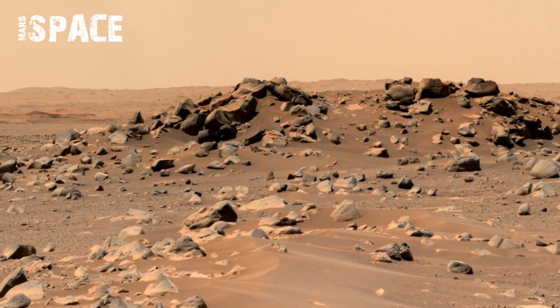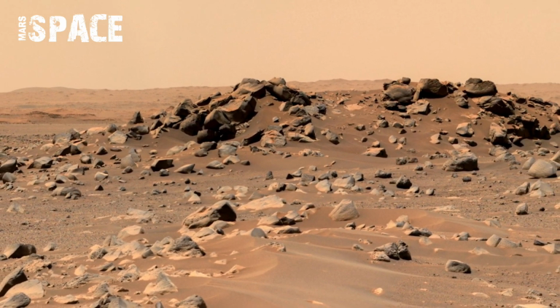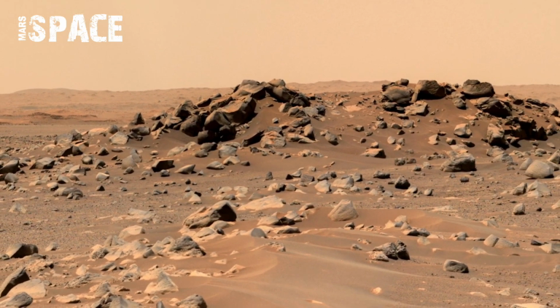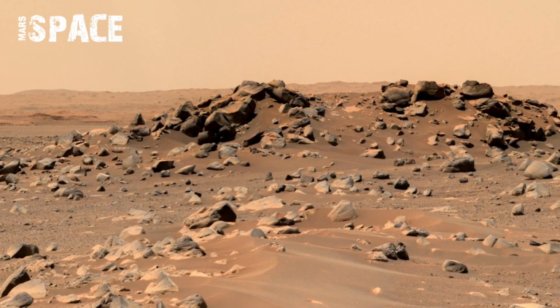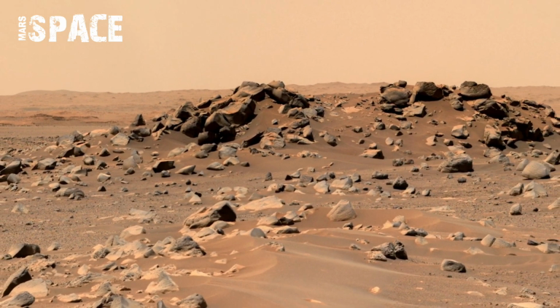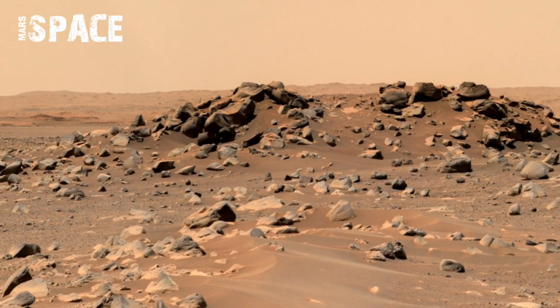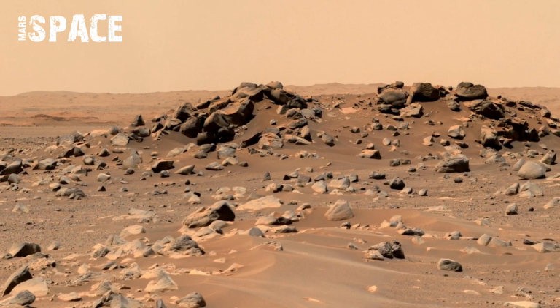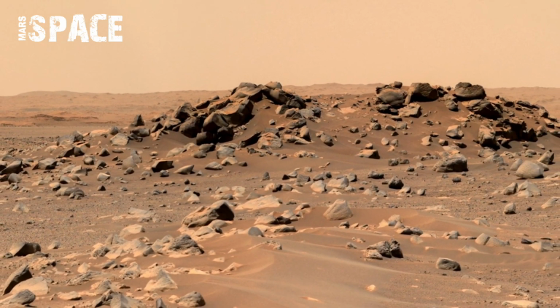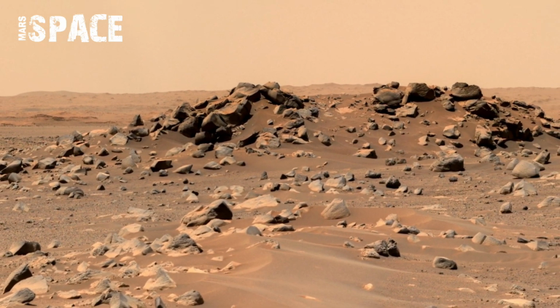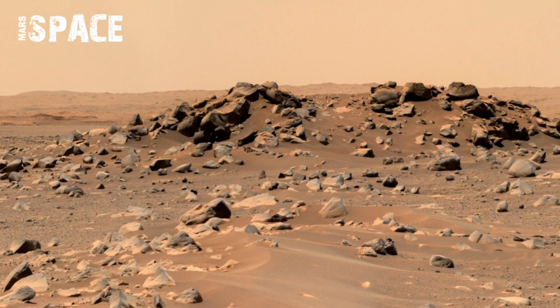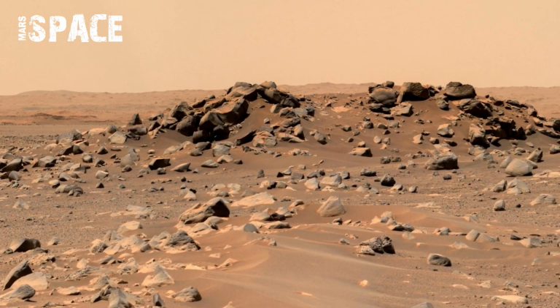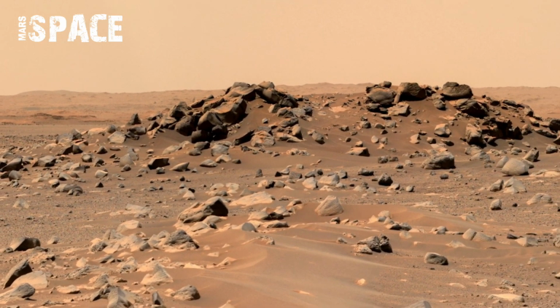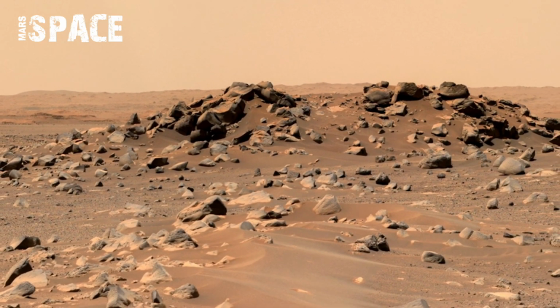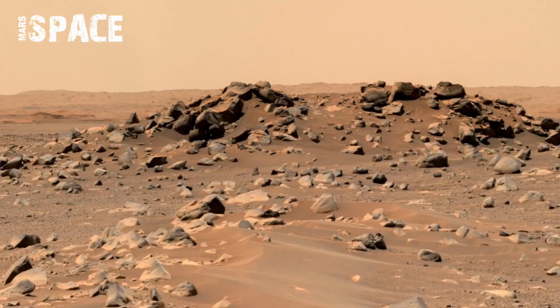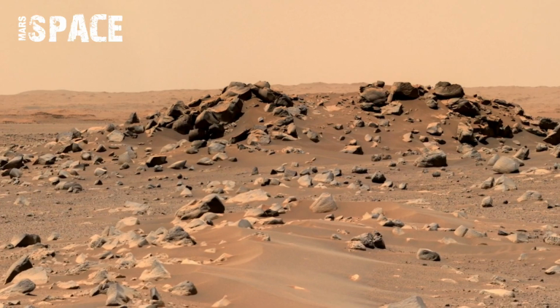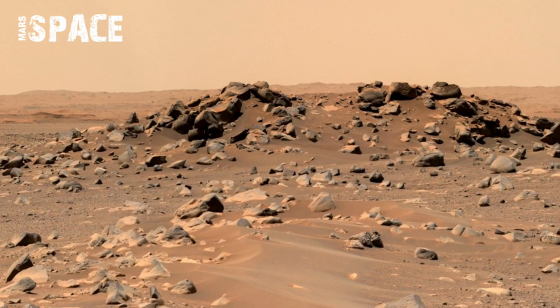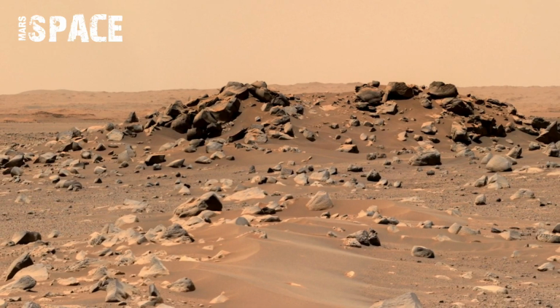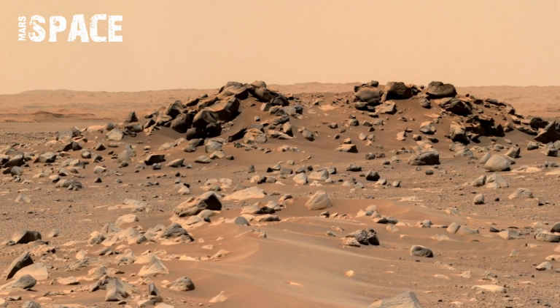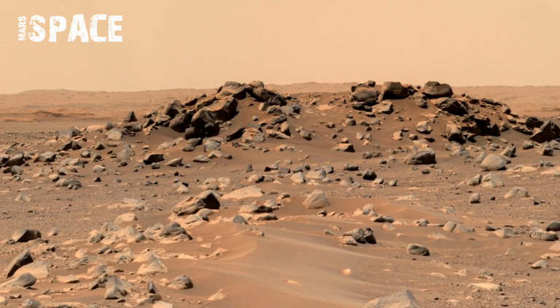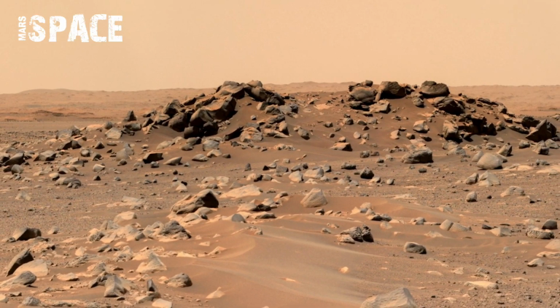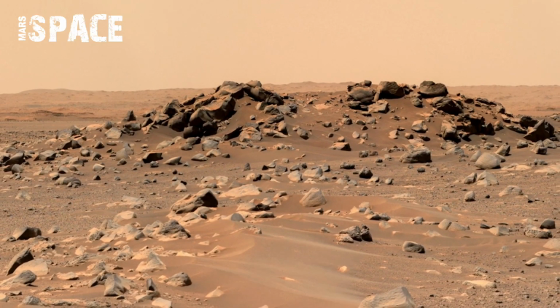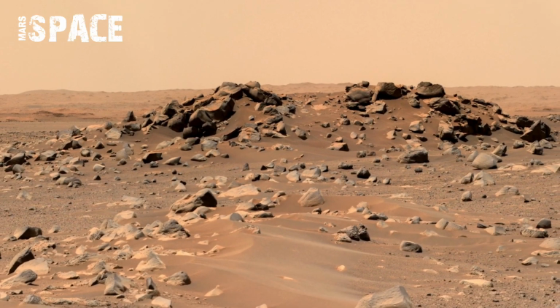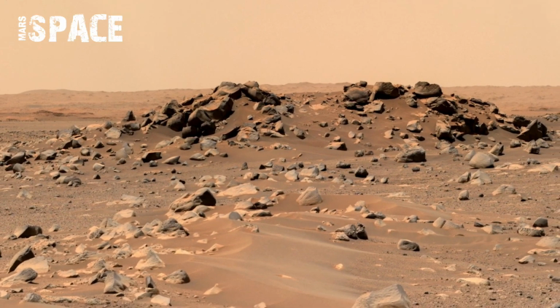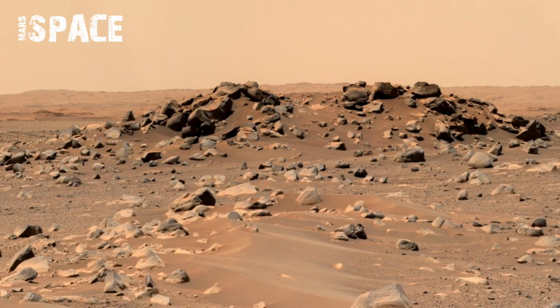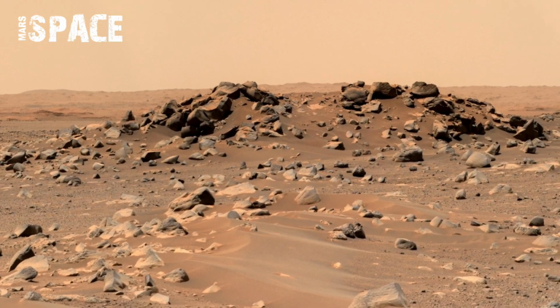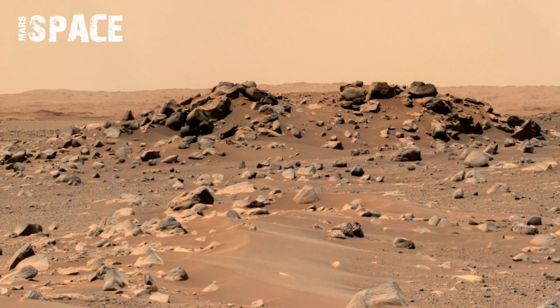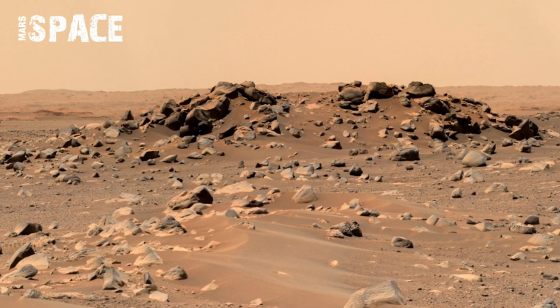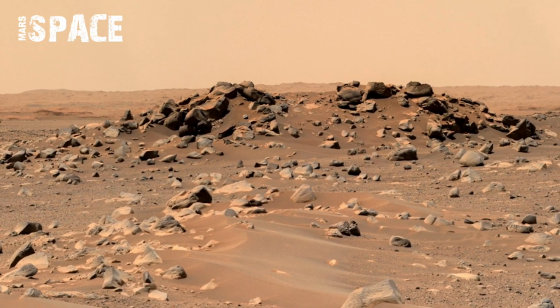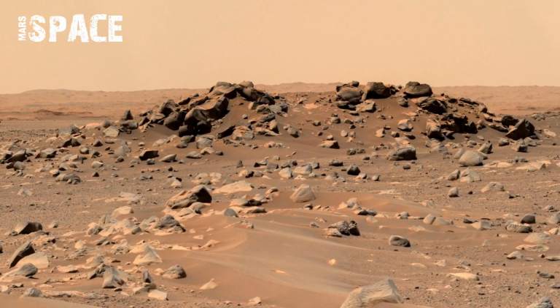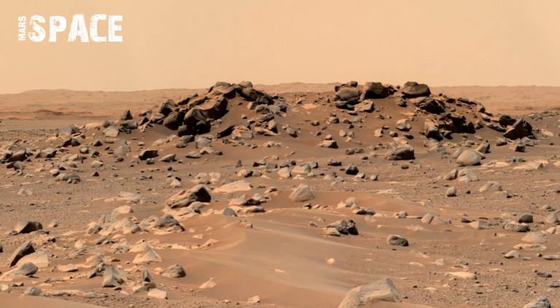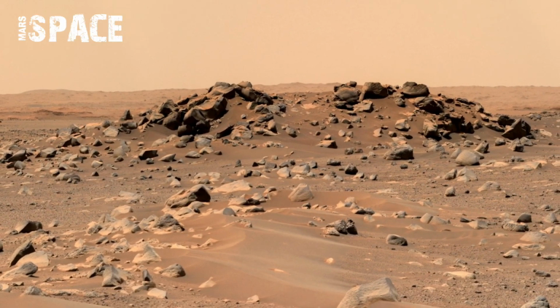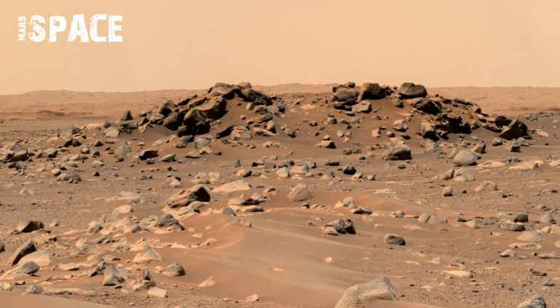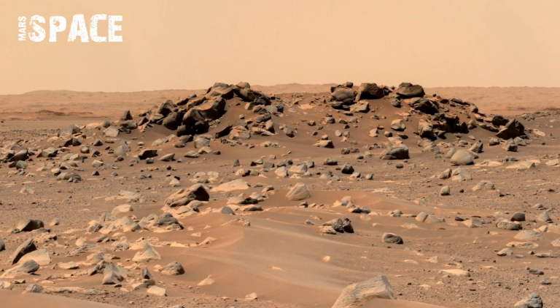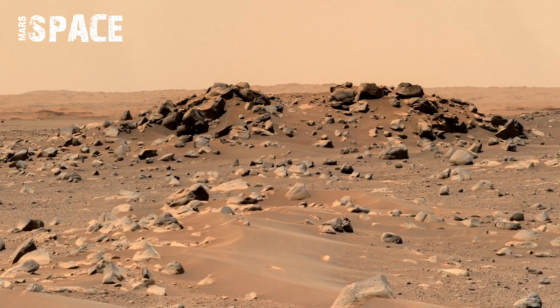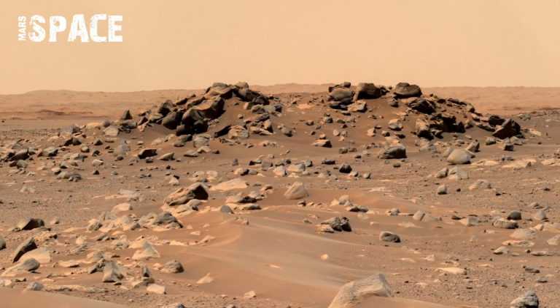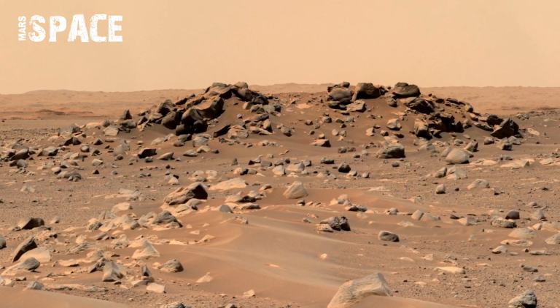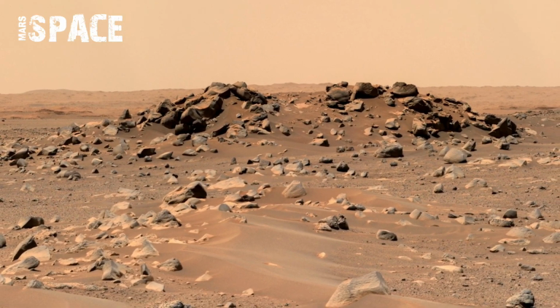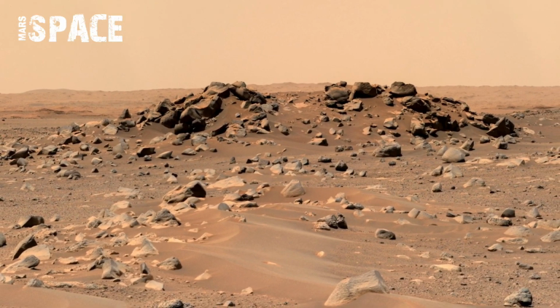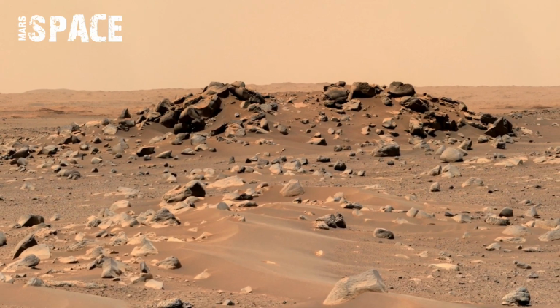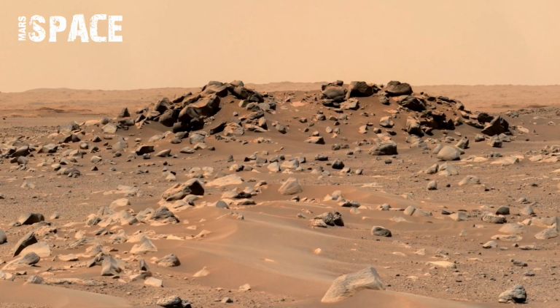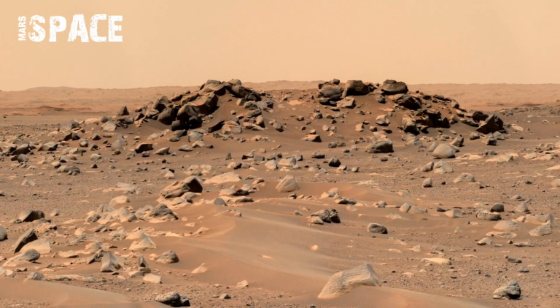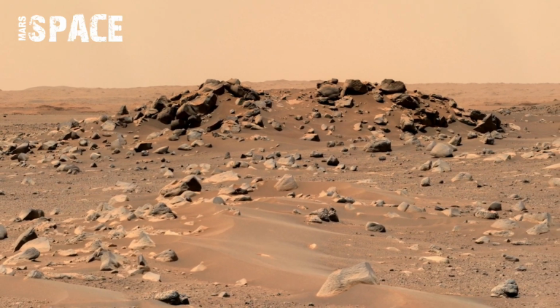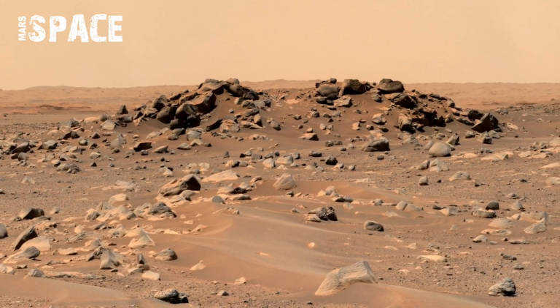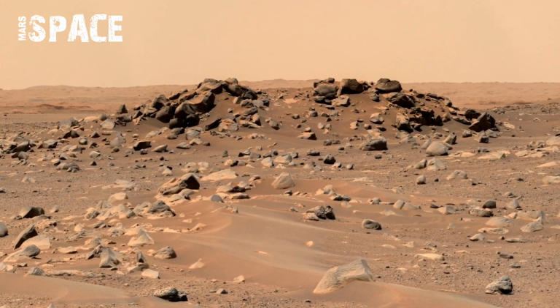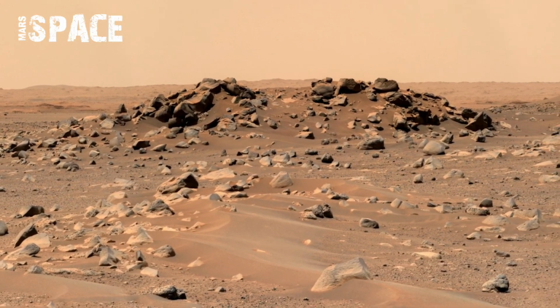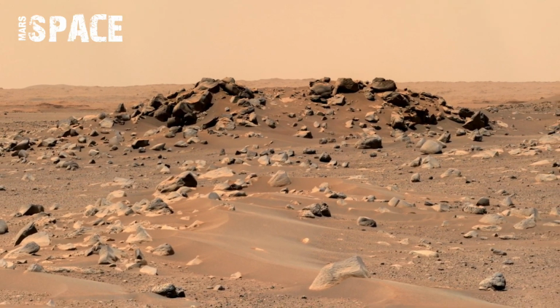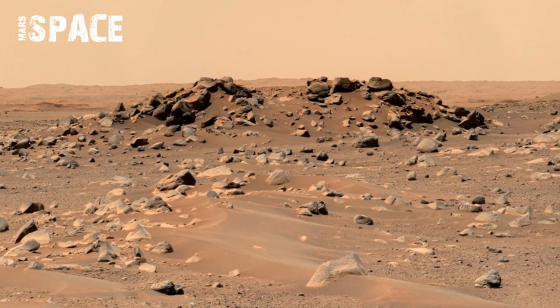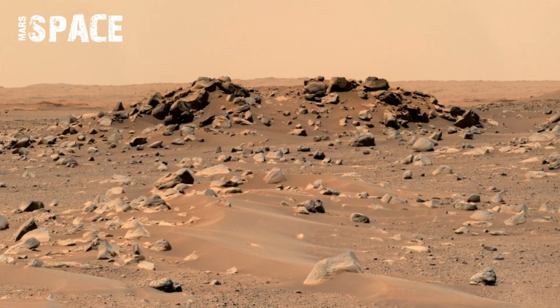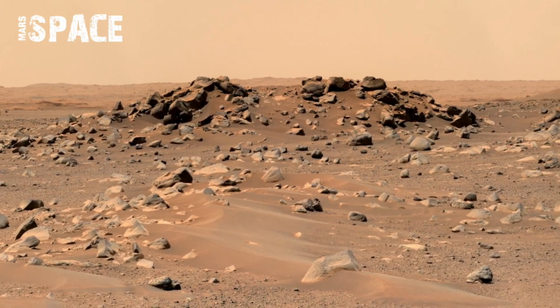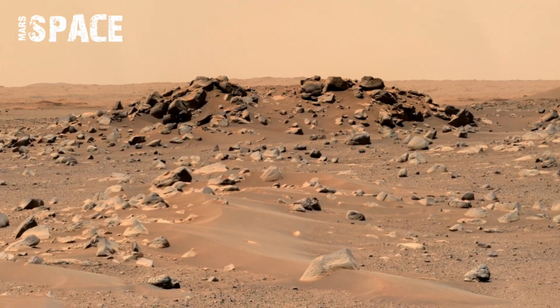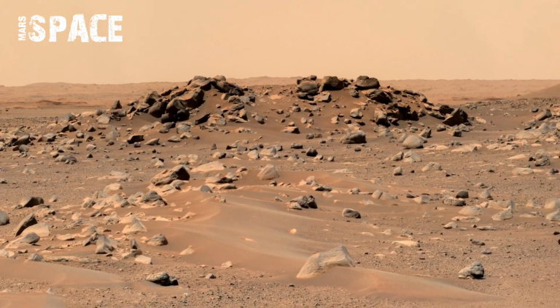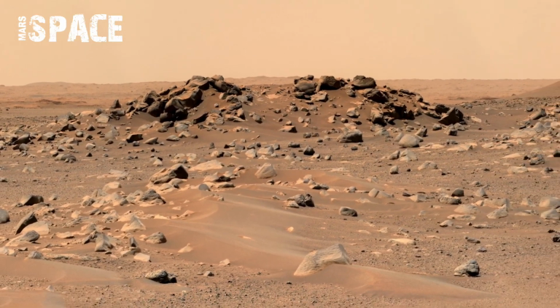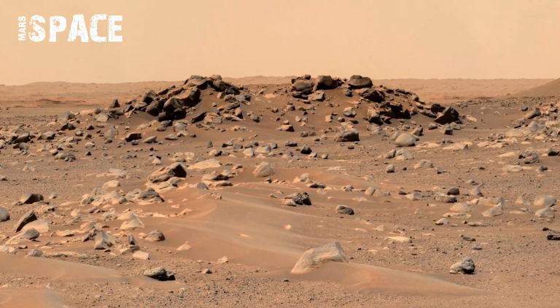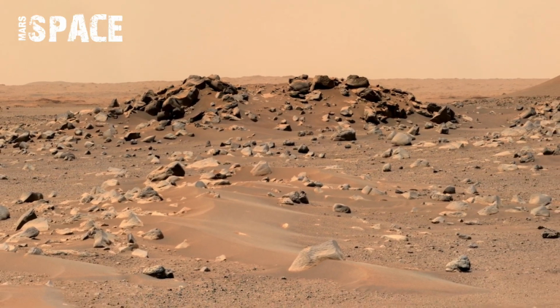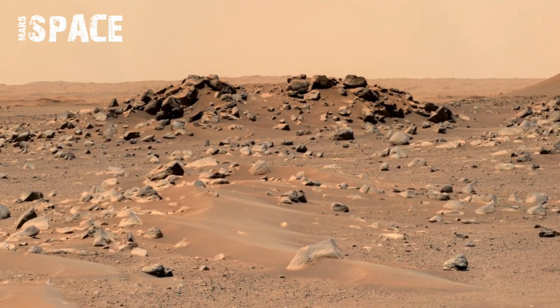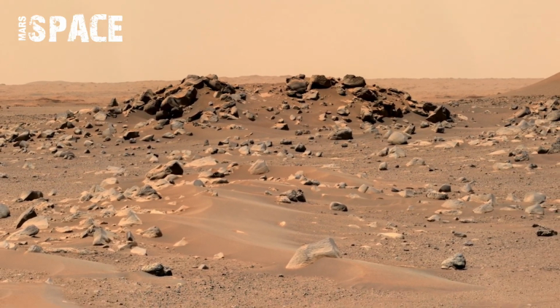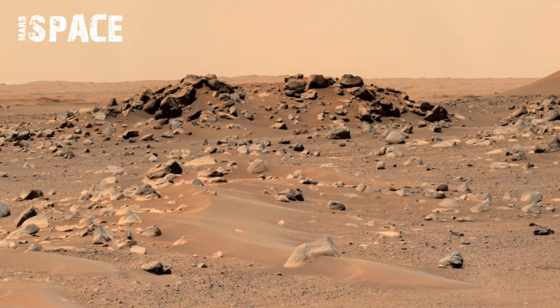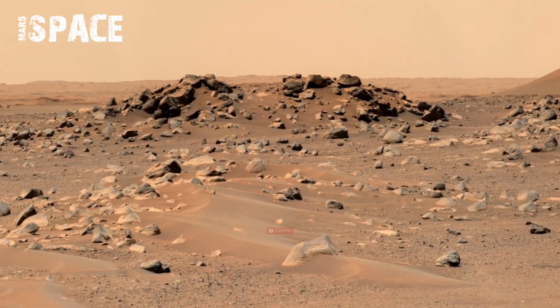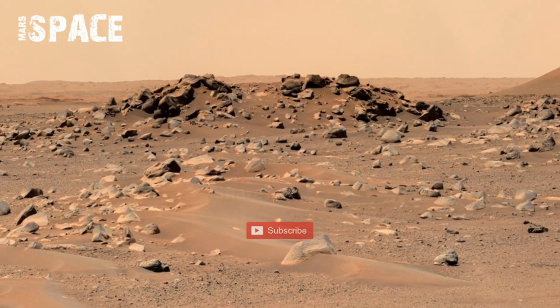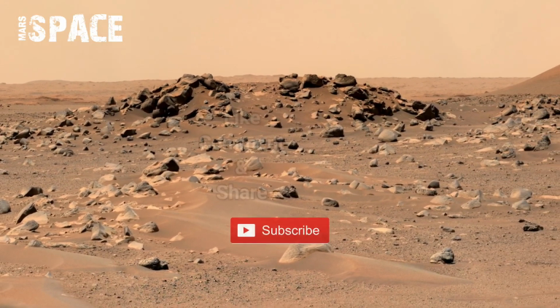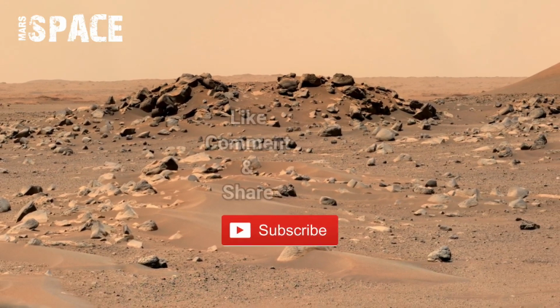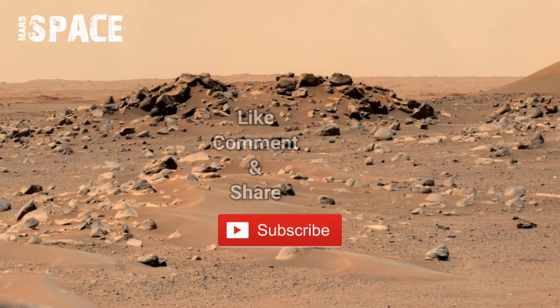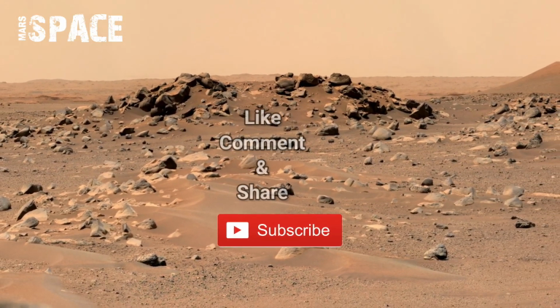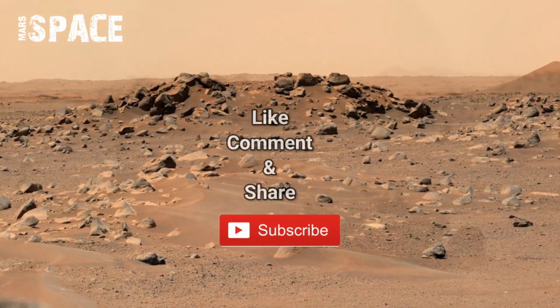Mars is full of Martian secrets, and Perseverance is uncovering them.